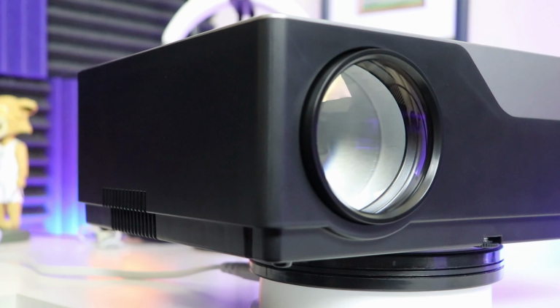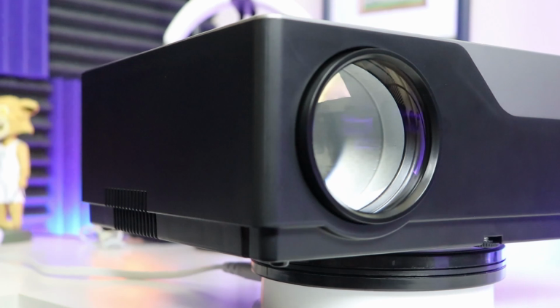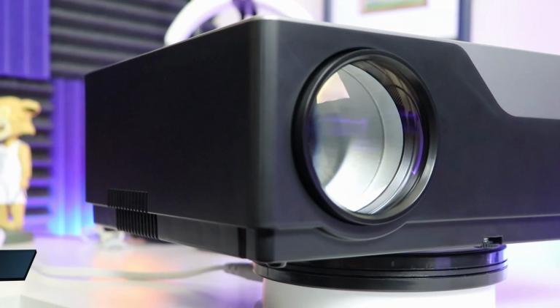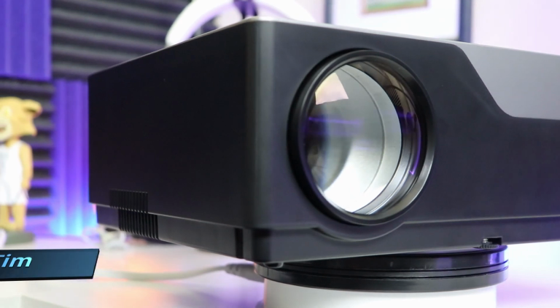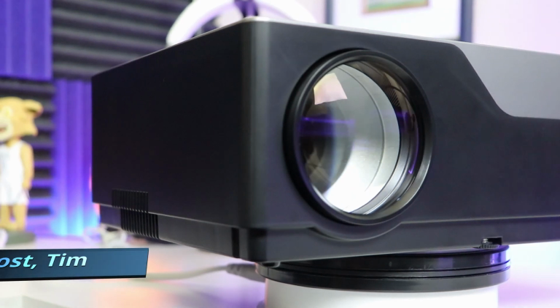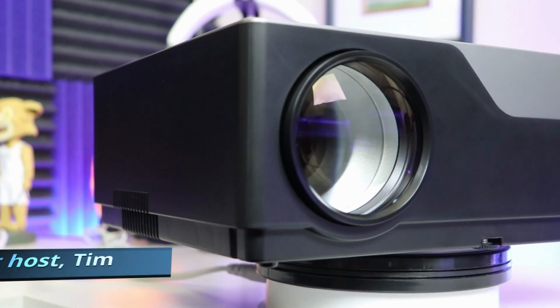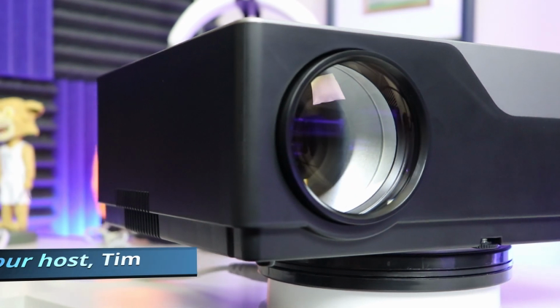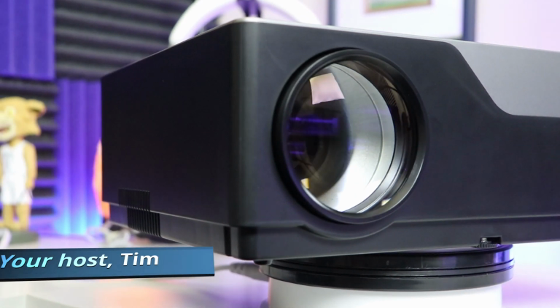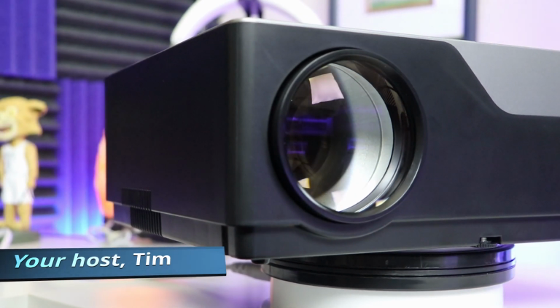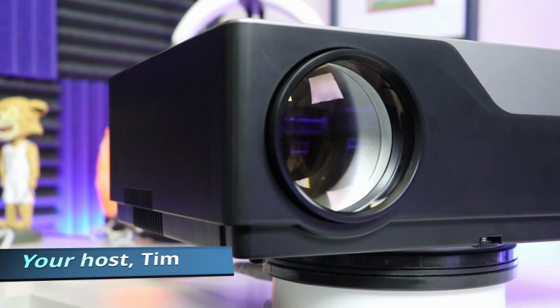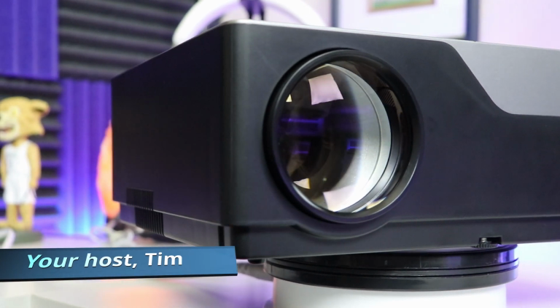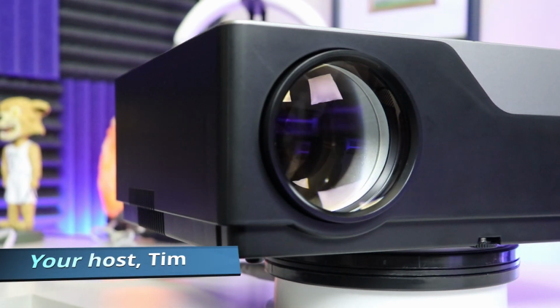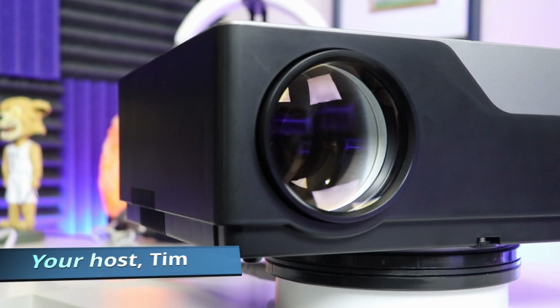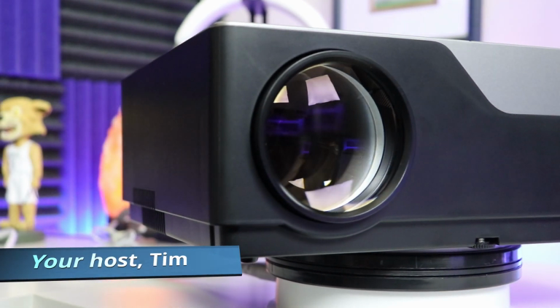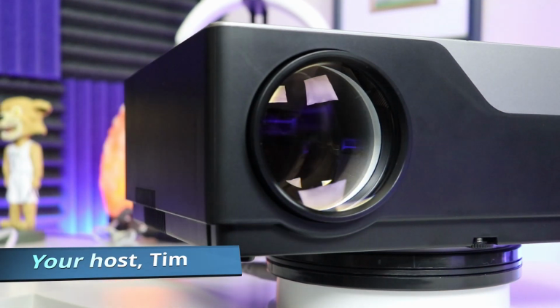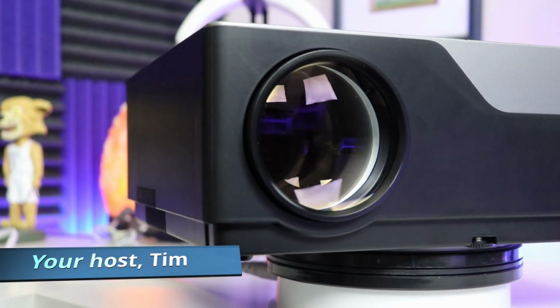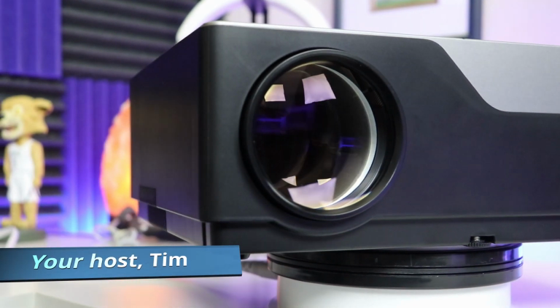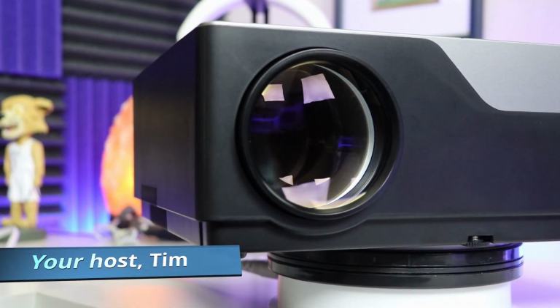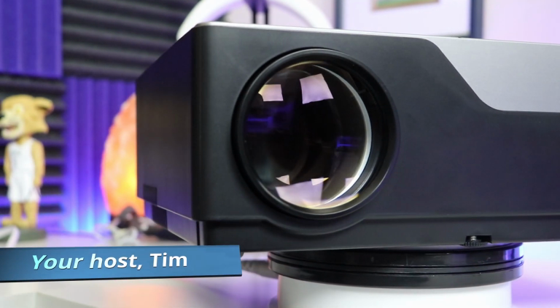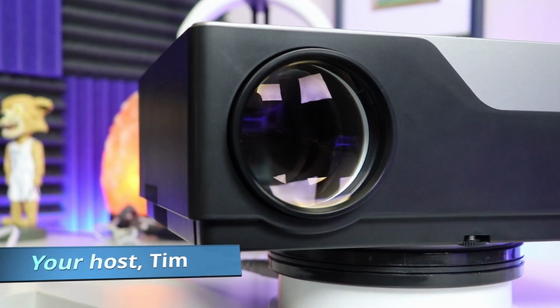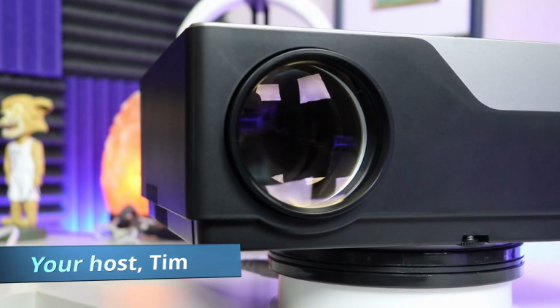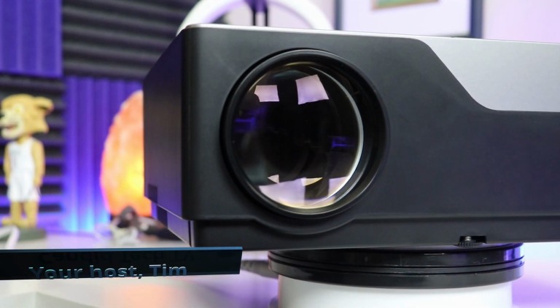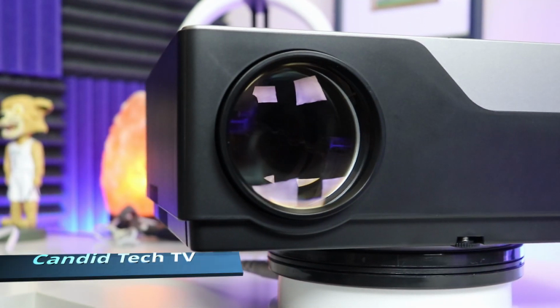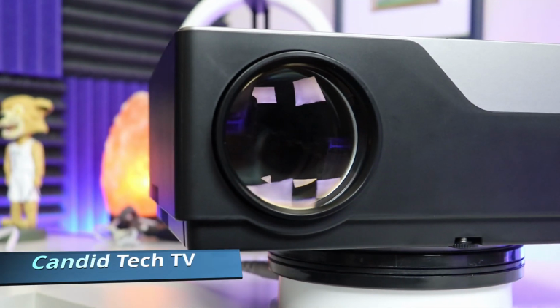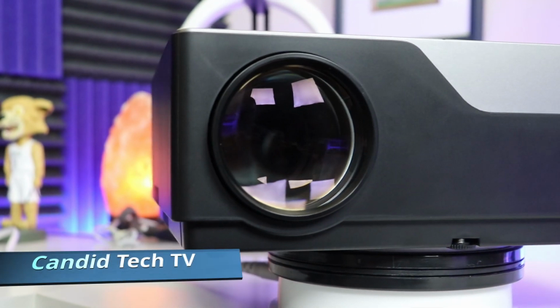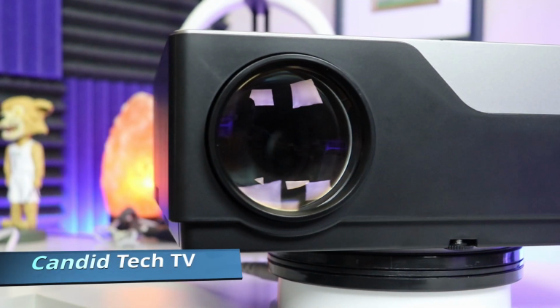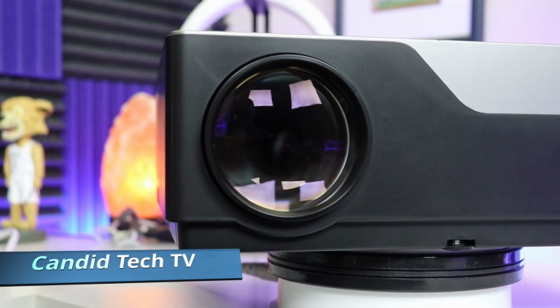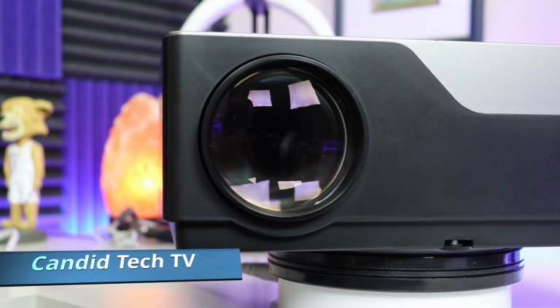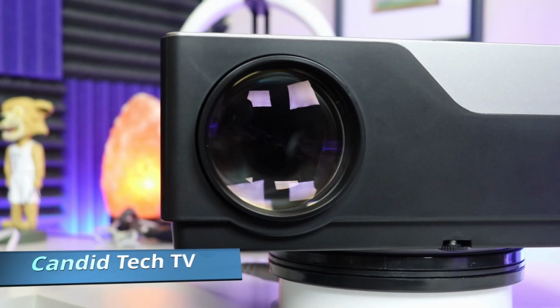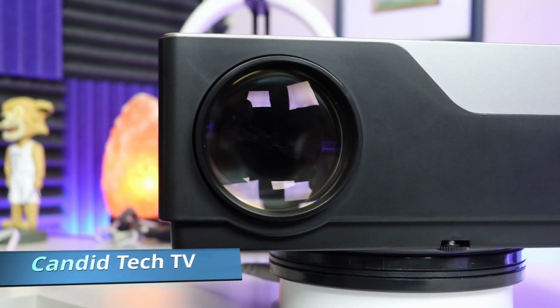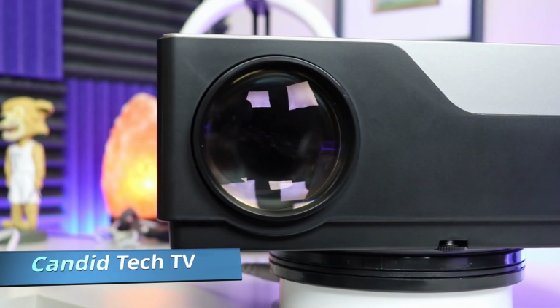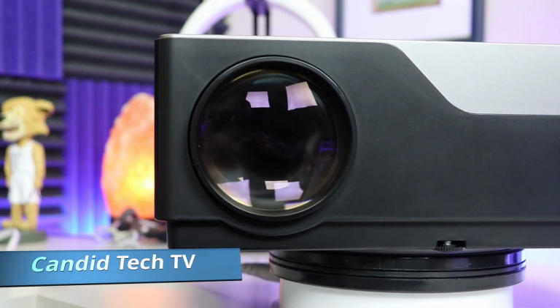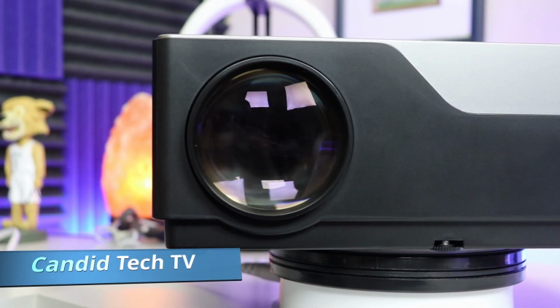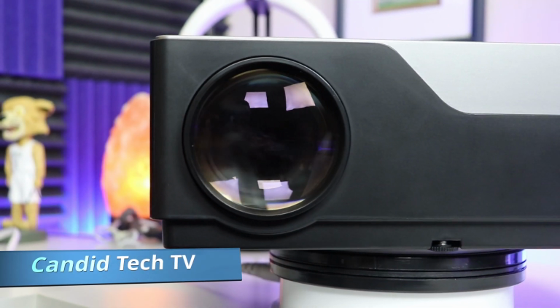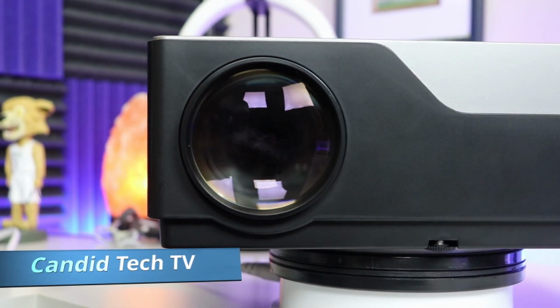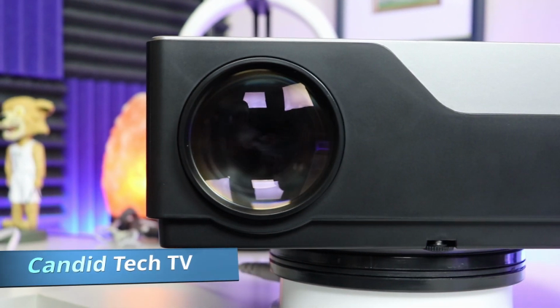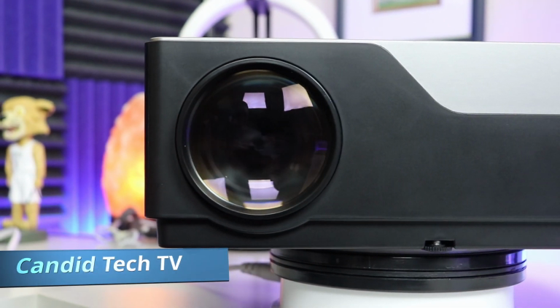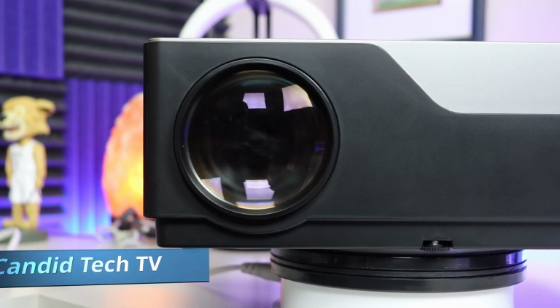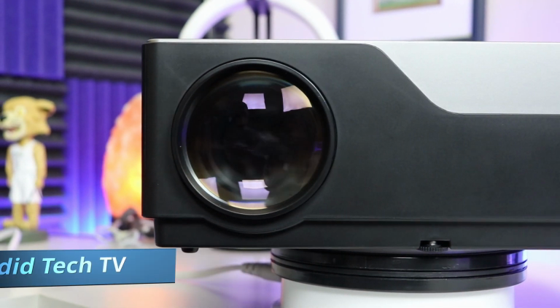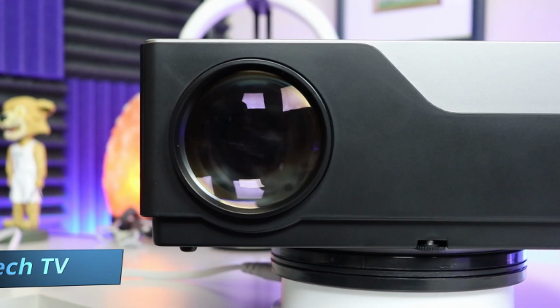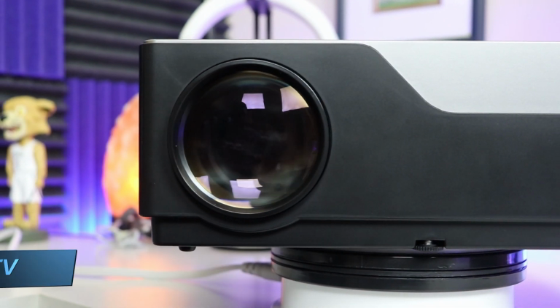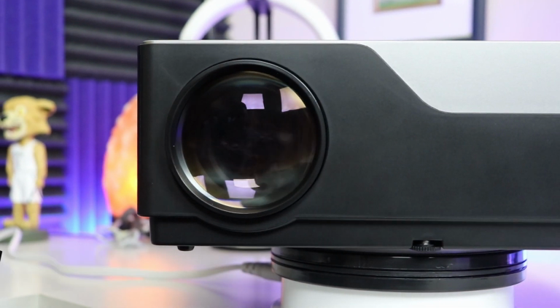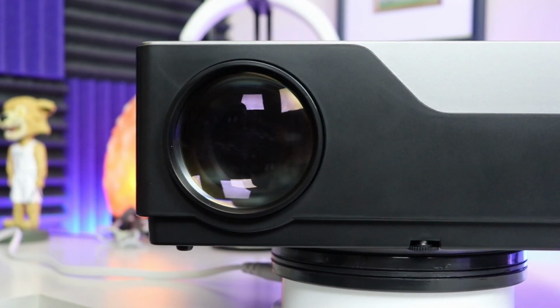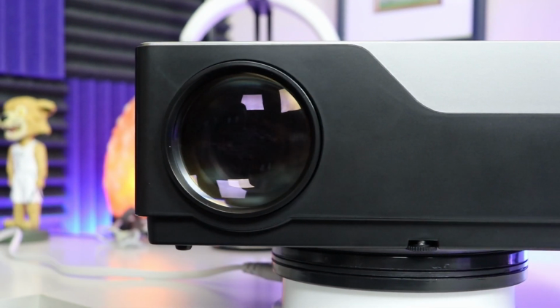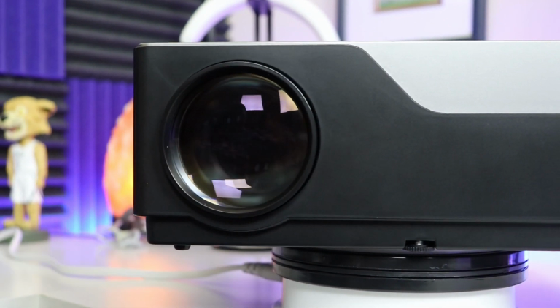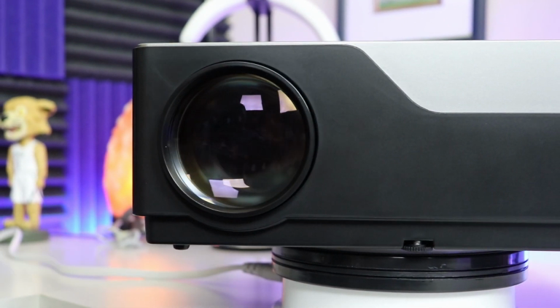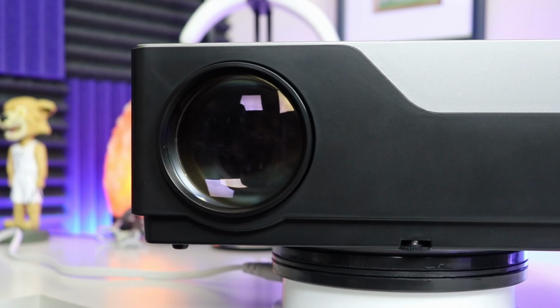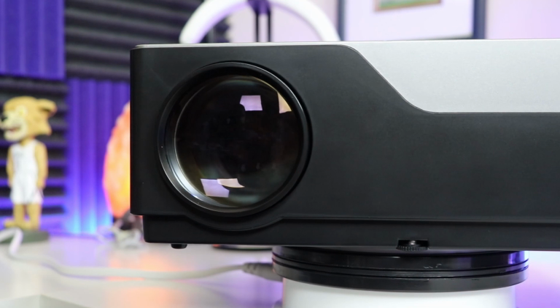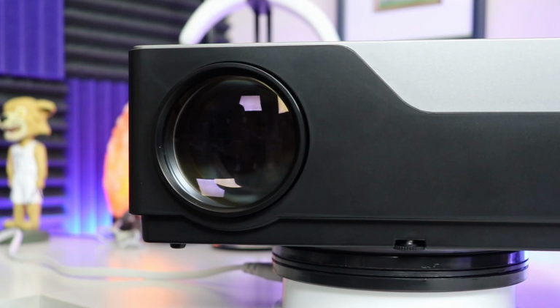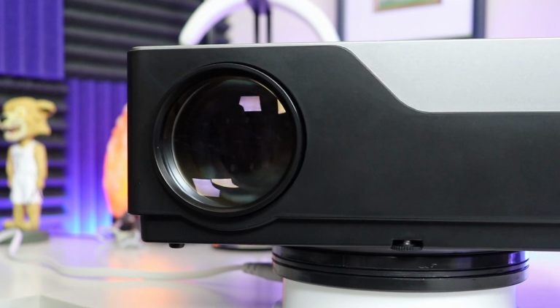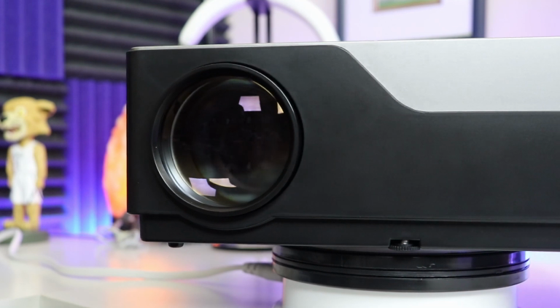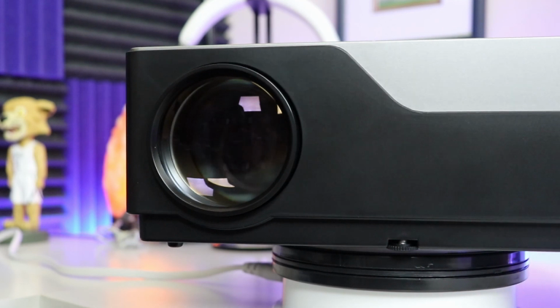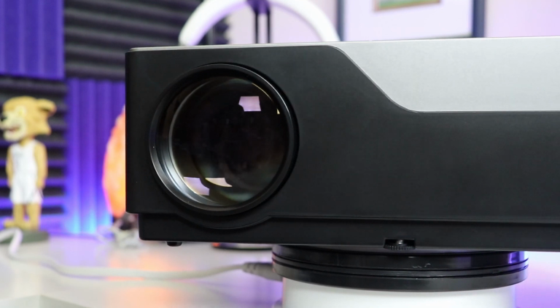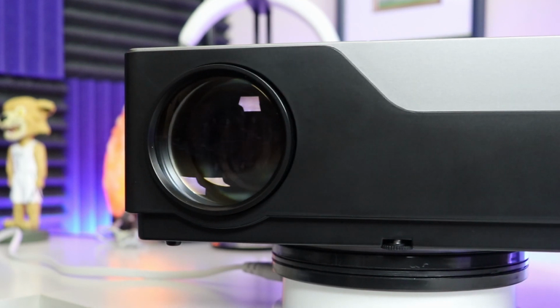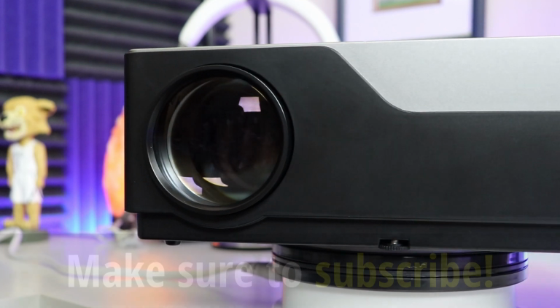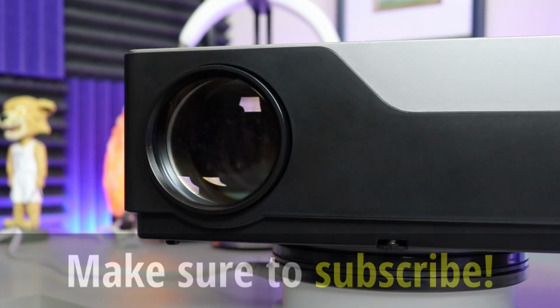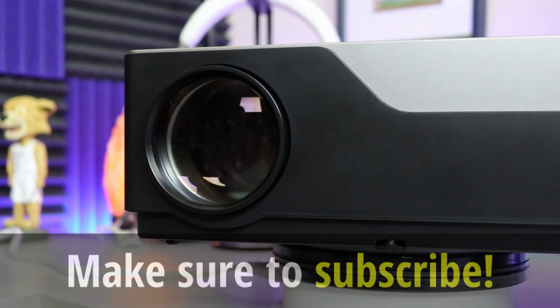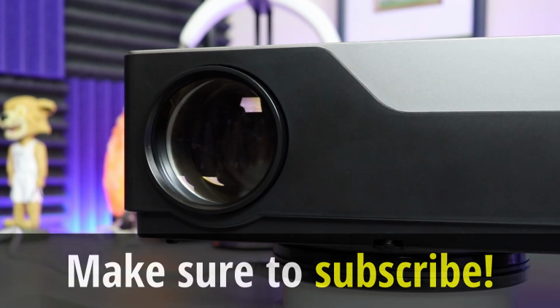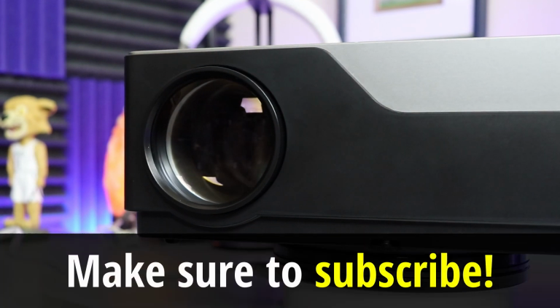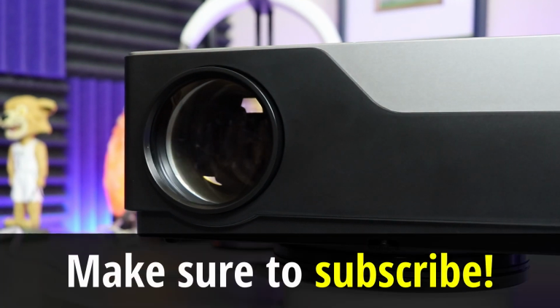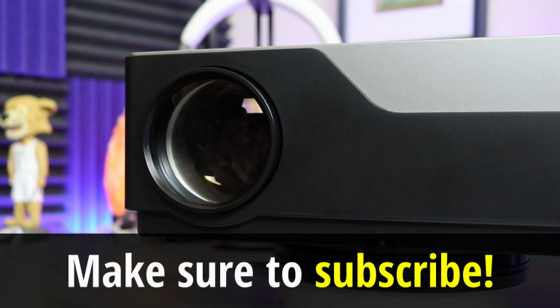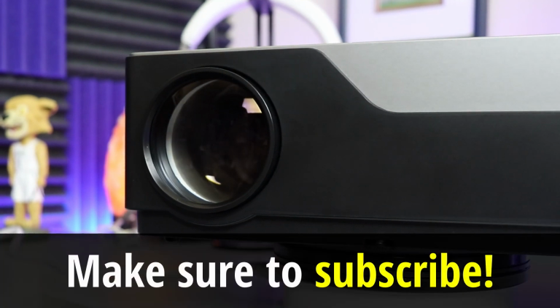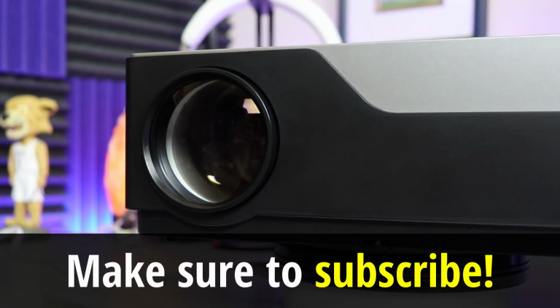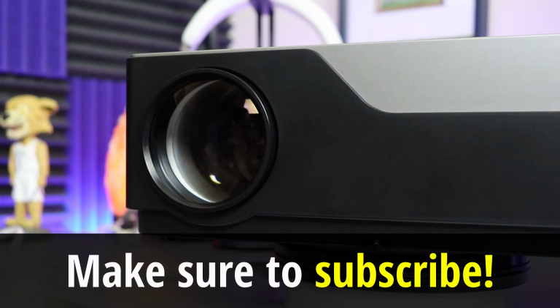Hey guys, Tim here from Canon Tech TV. Welcome back to the channel. If it's your first time here, I do projector reviews on this channel, so I'd love for you to subscribe.